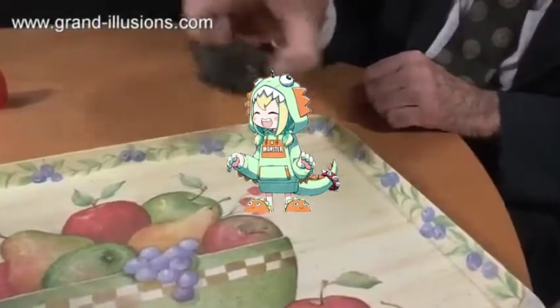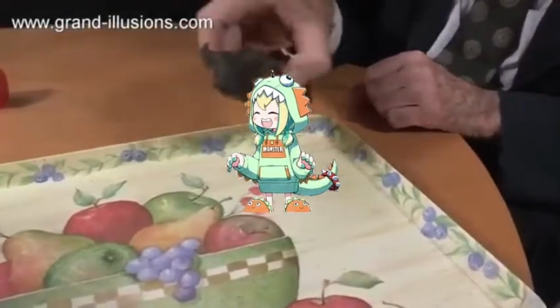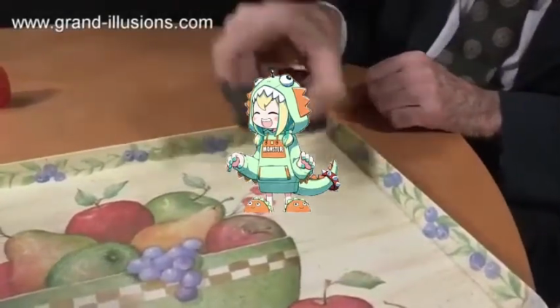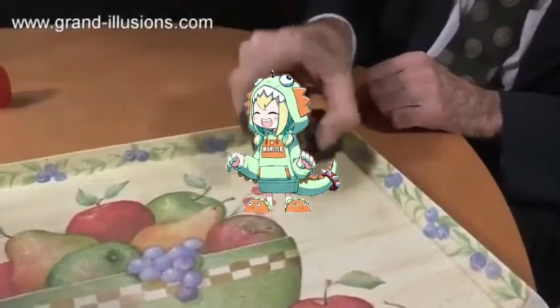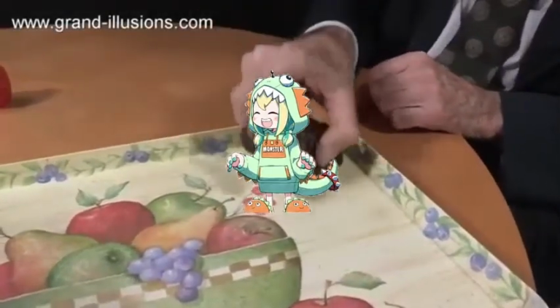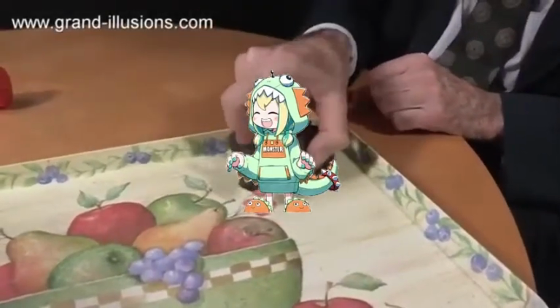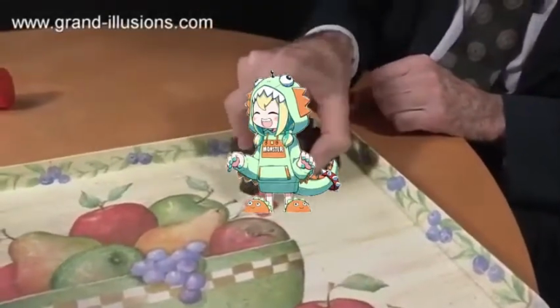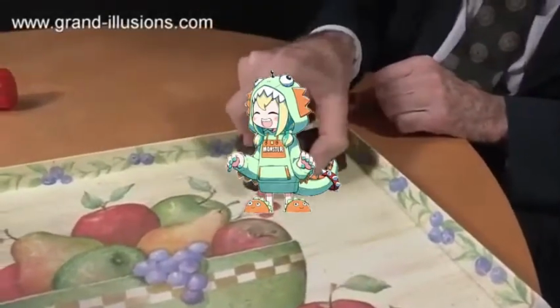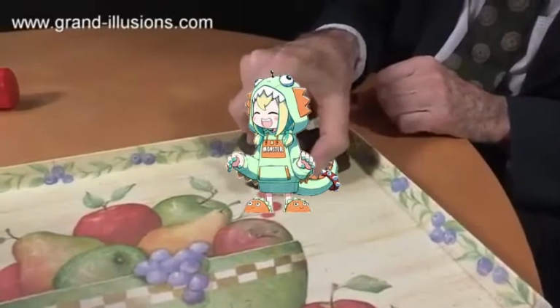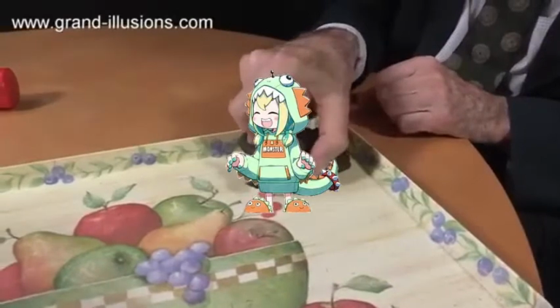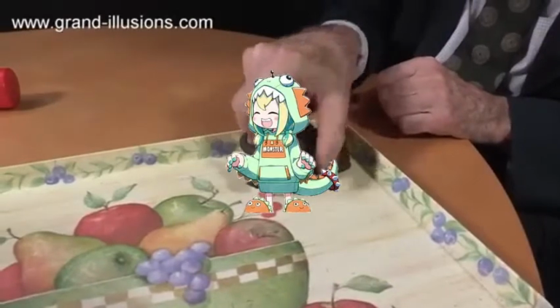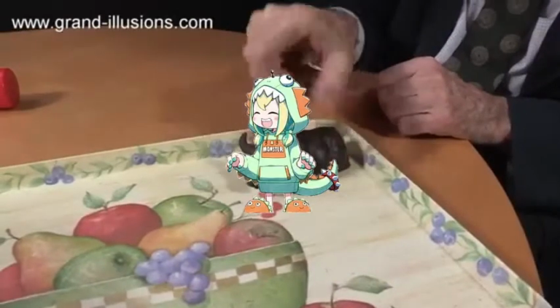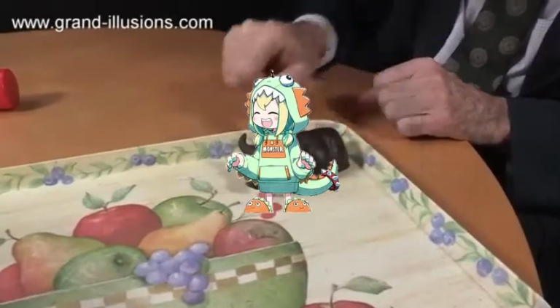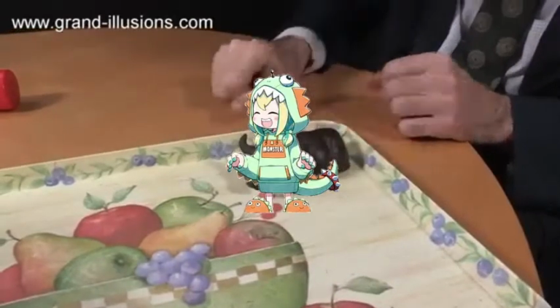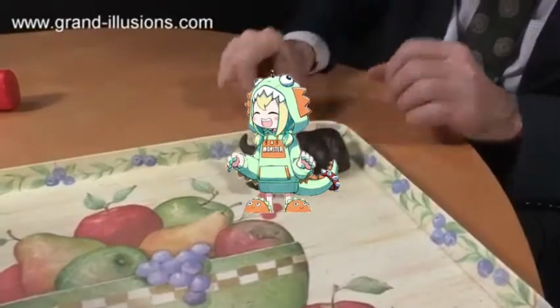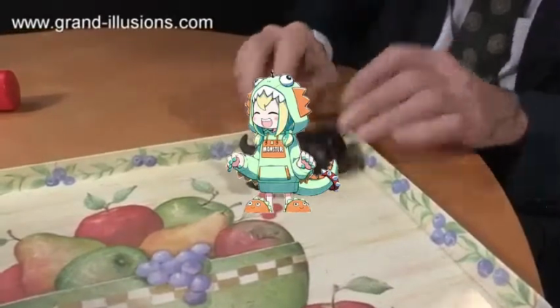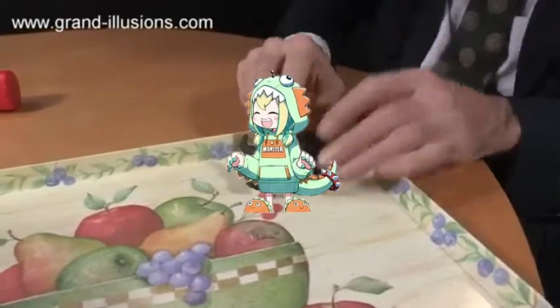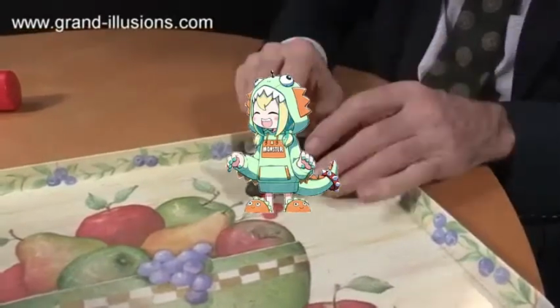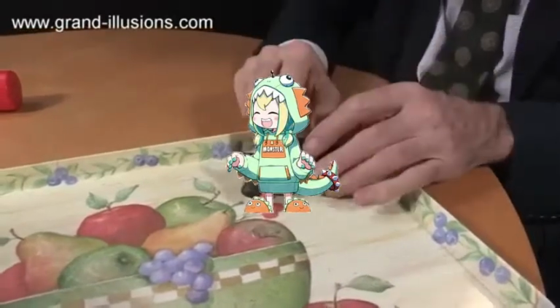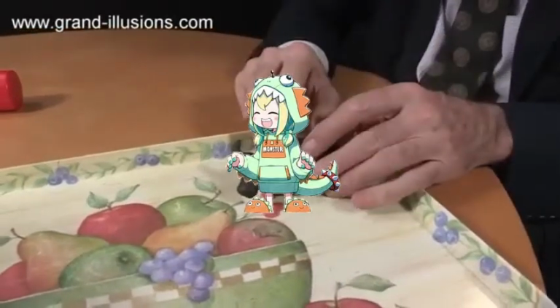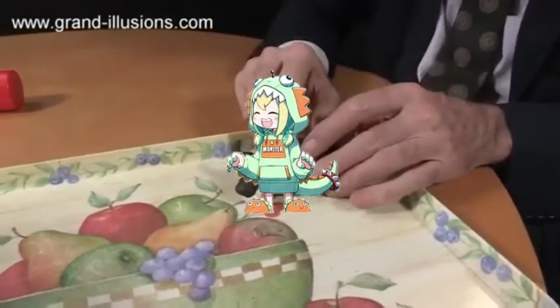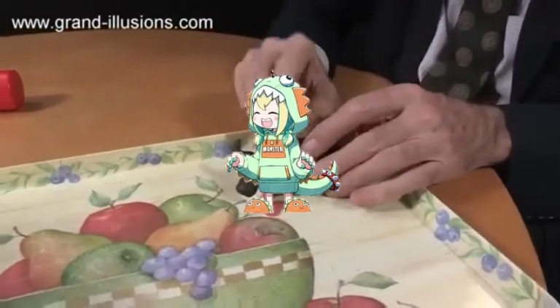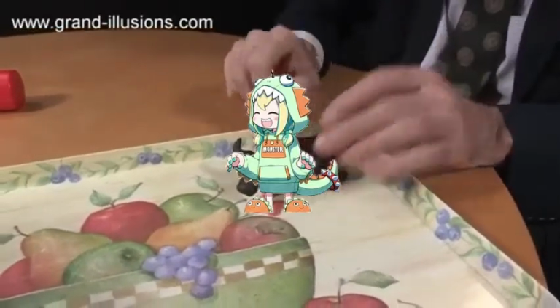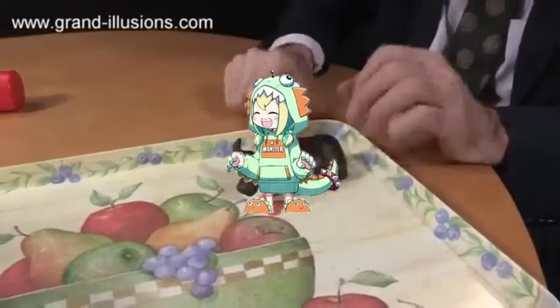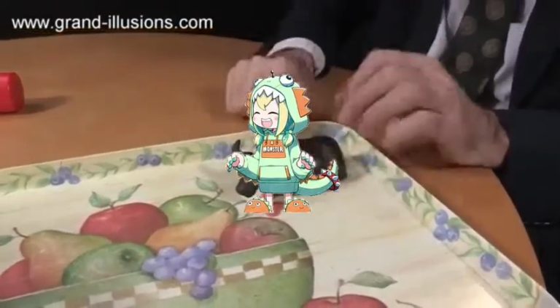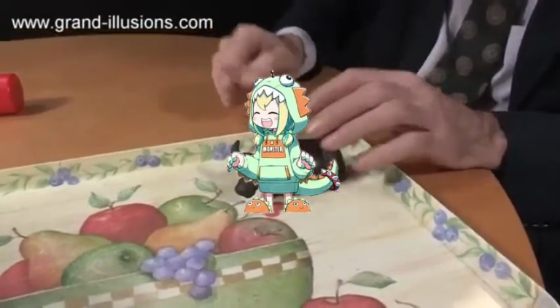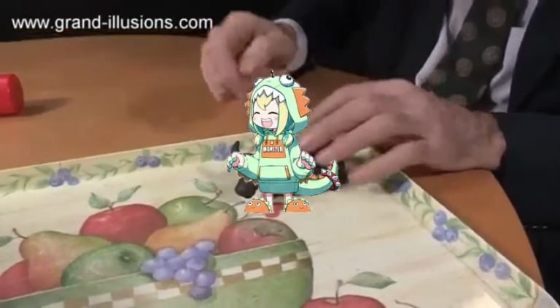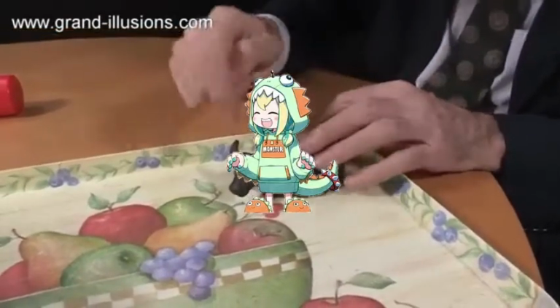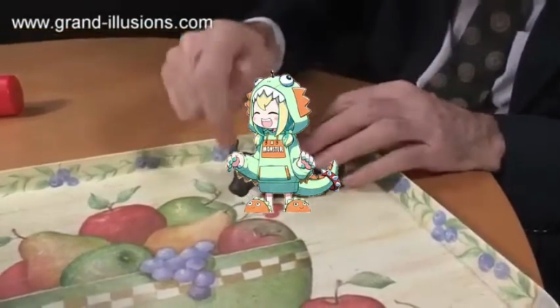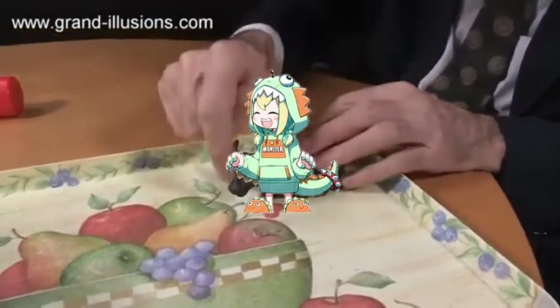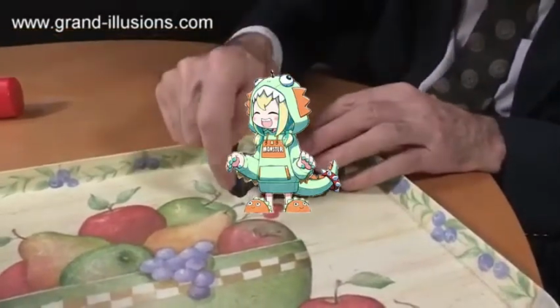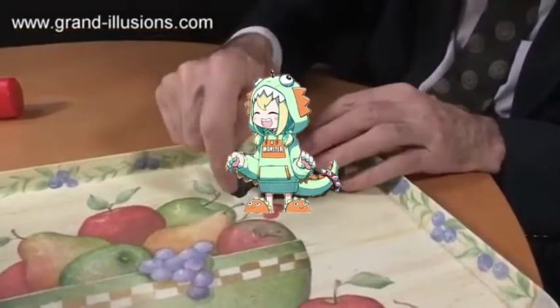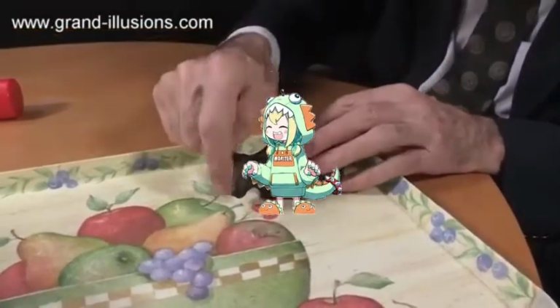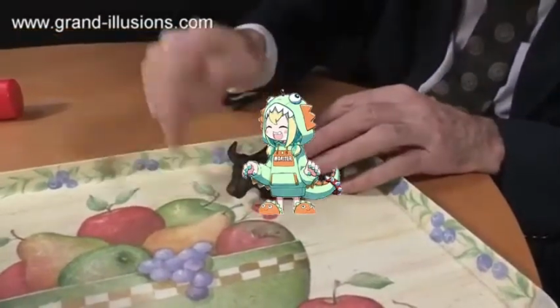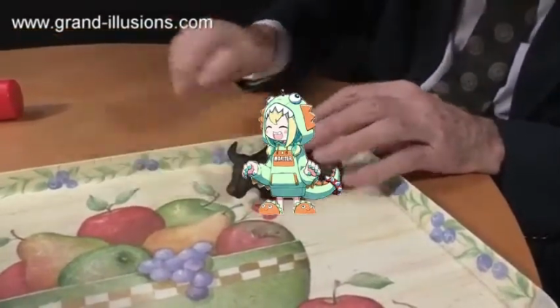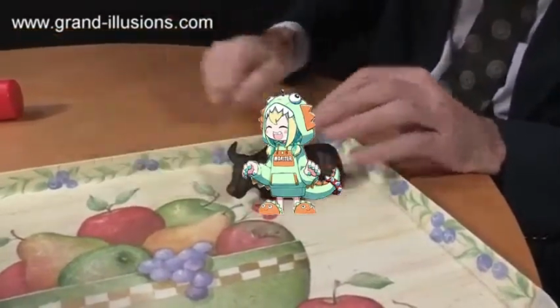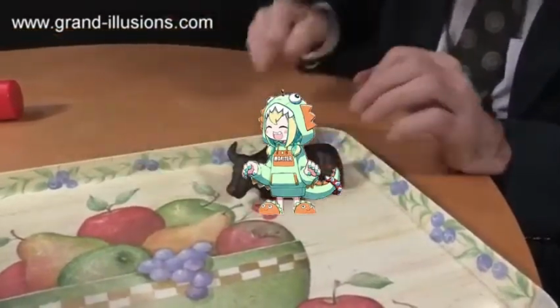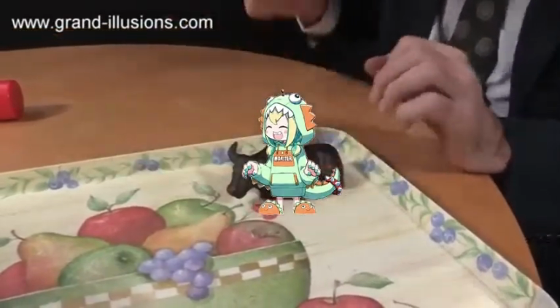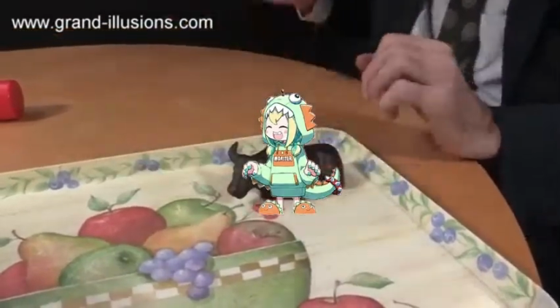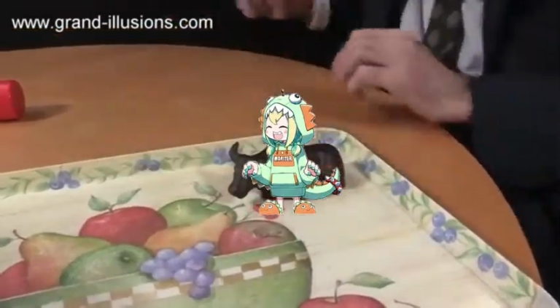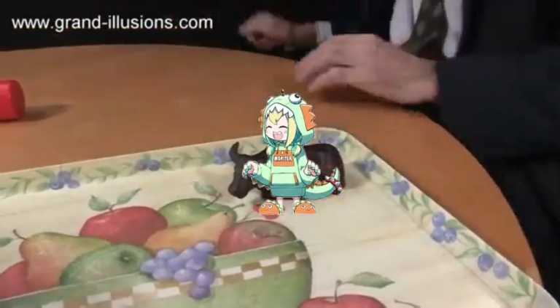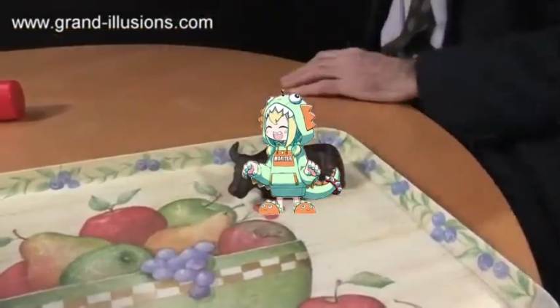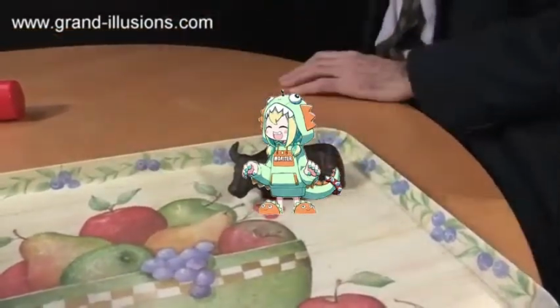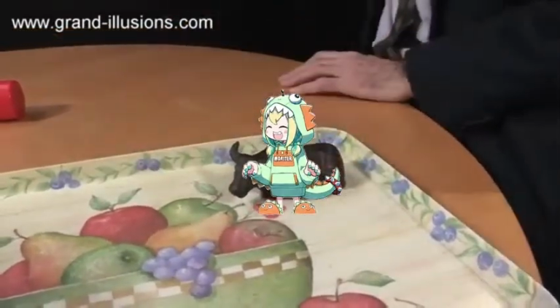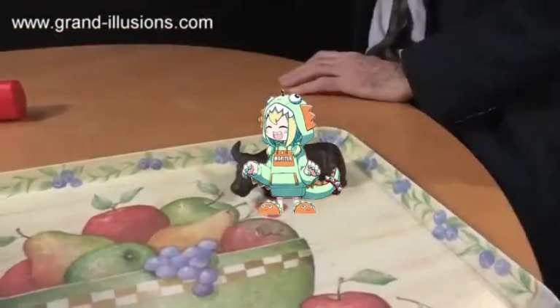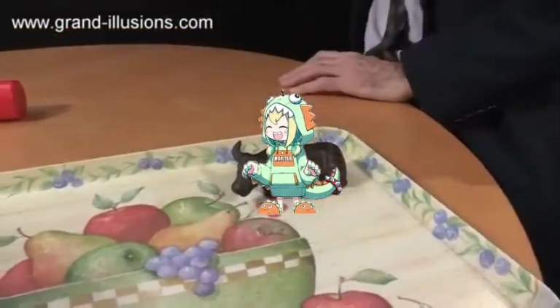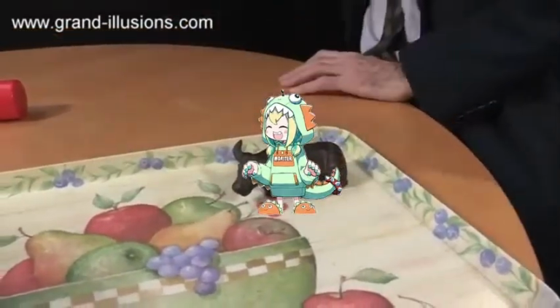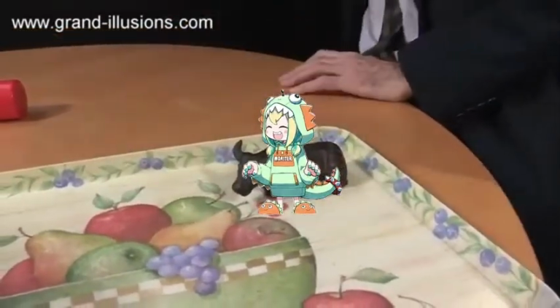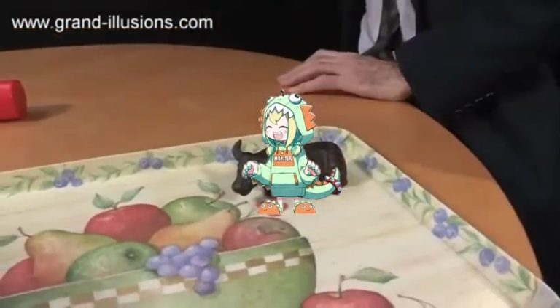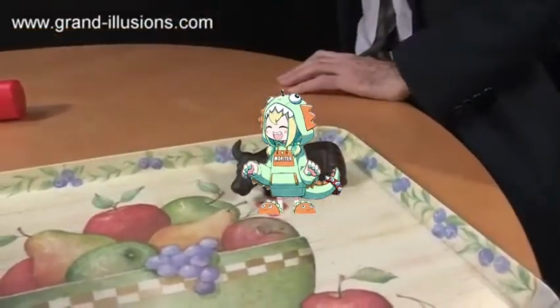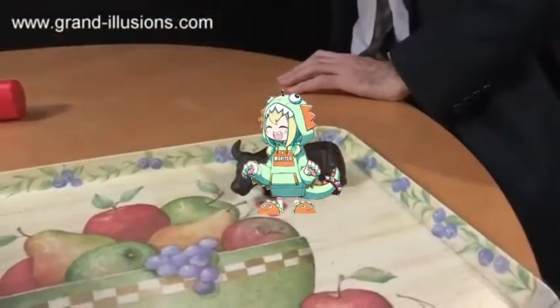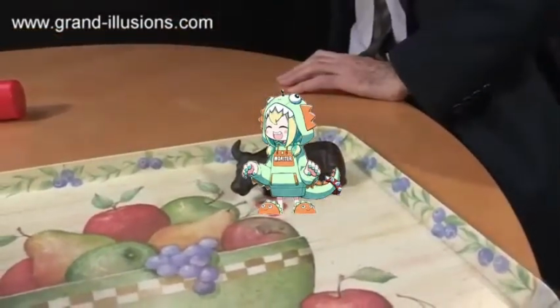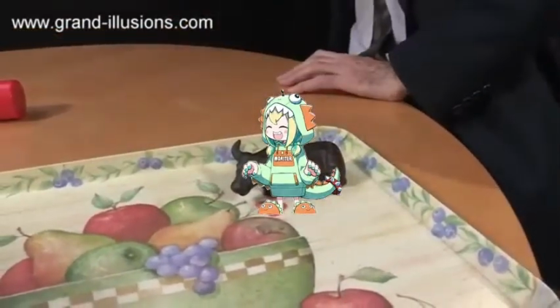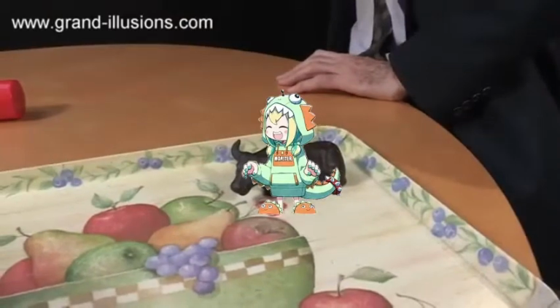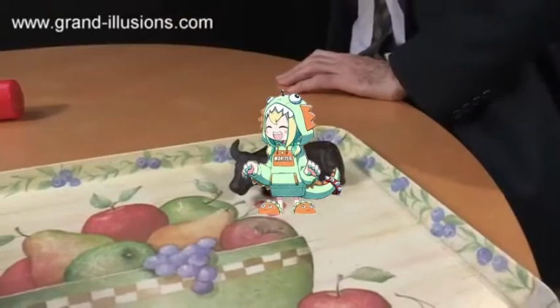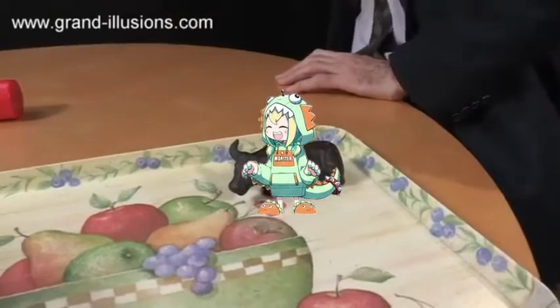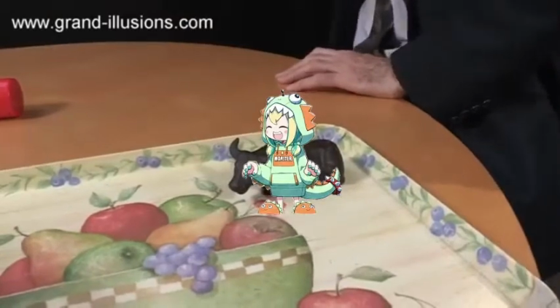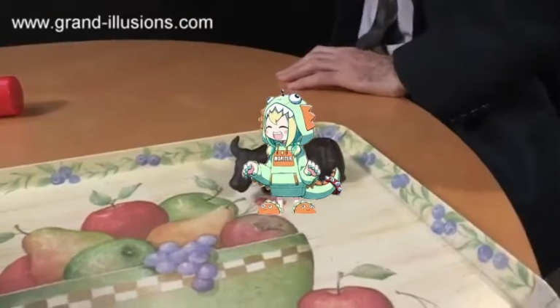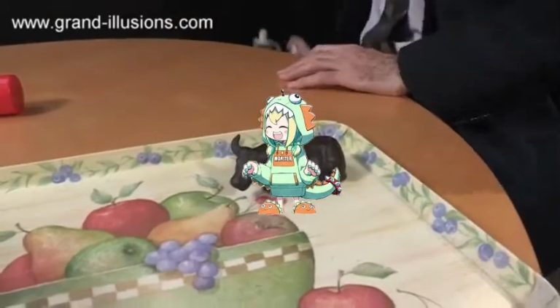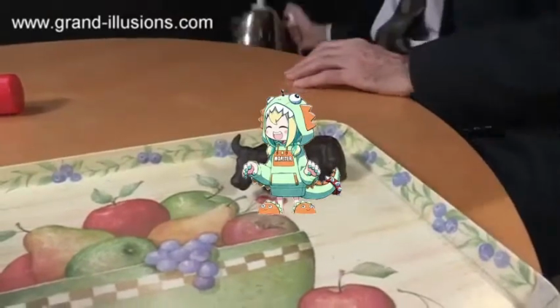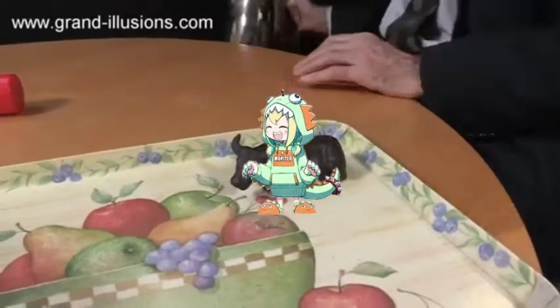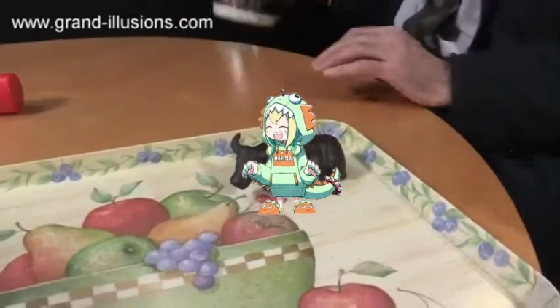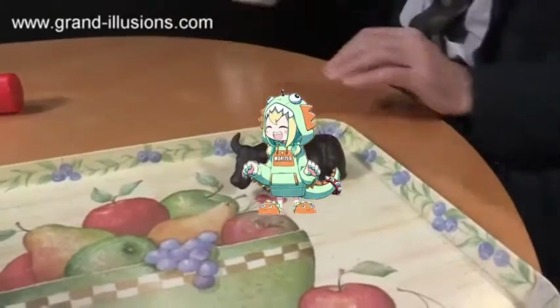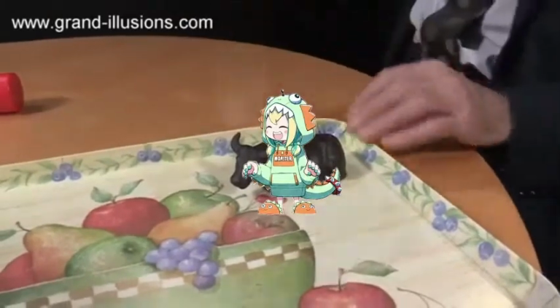There's a nose here which does something when you pour hot water on it. Let's see if we can make this perform. I'm going to put hot water on the body and let's see what happens.